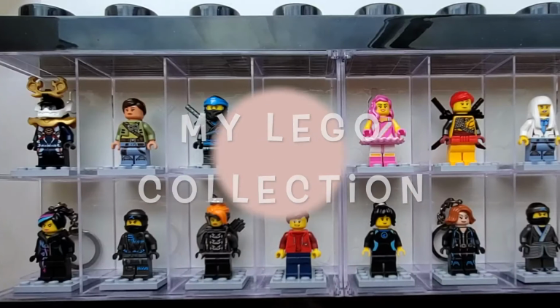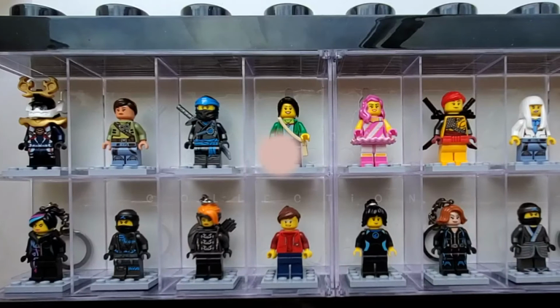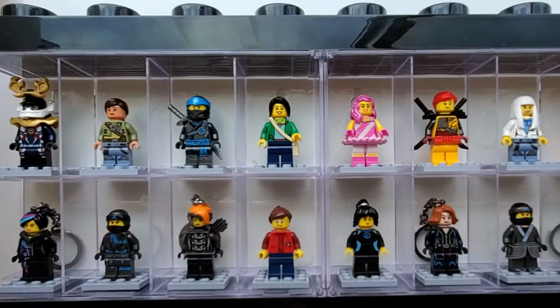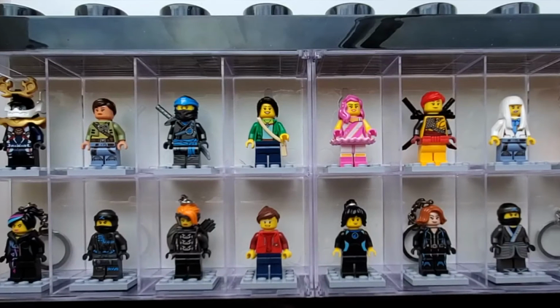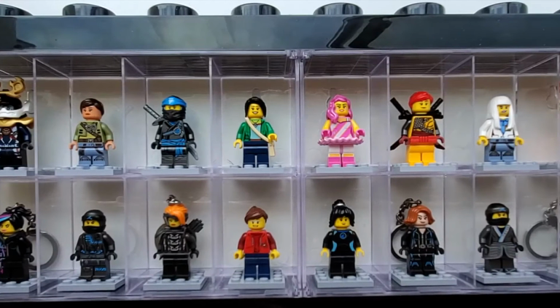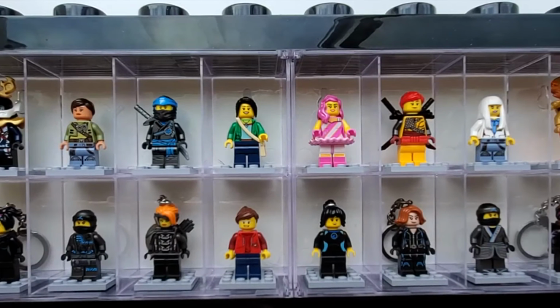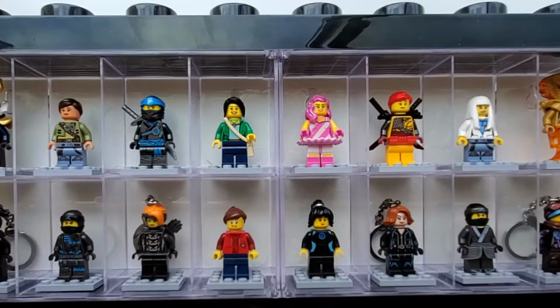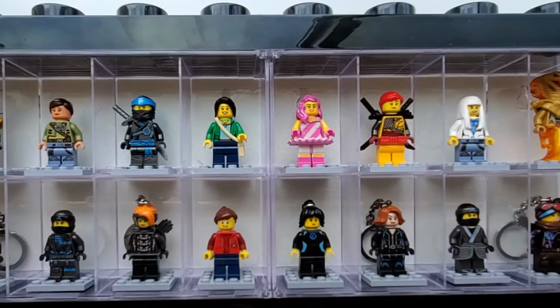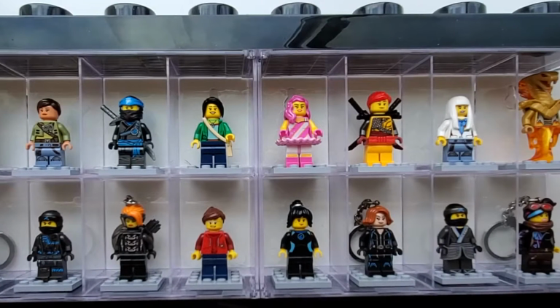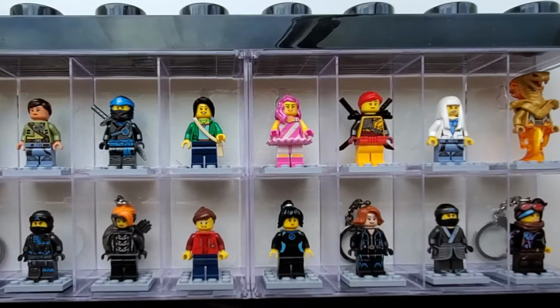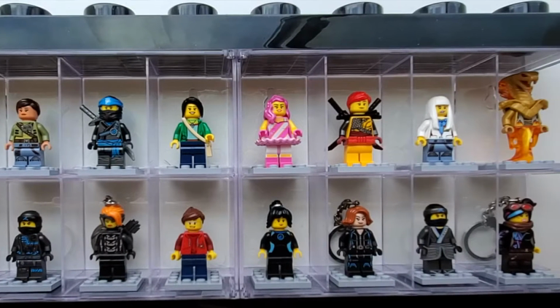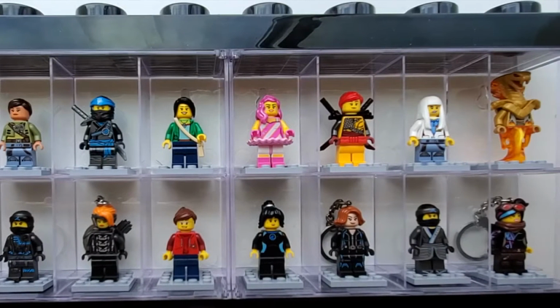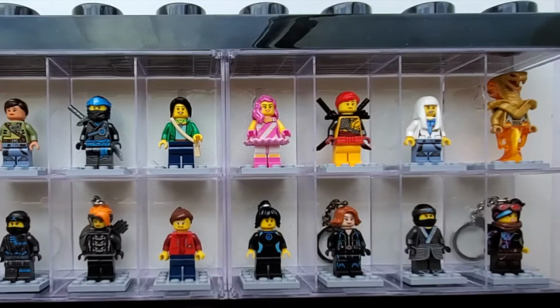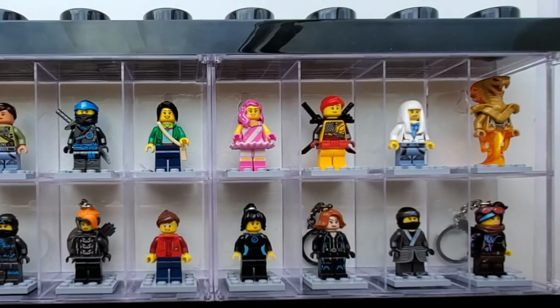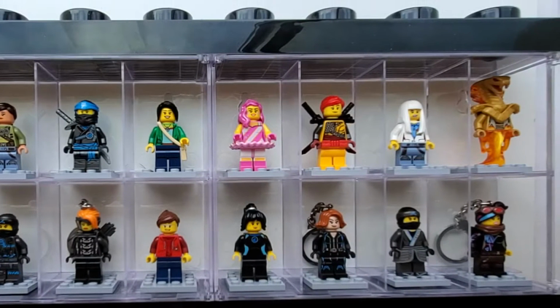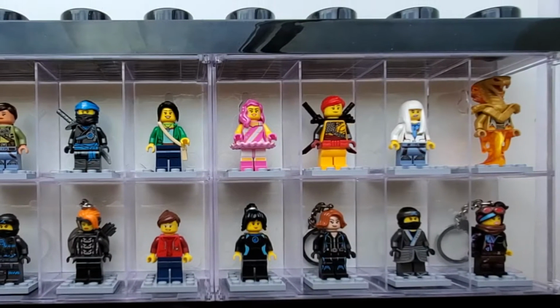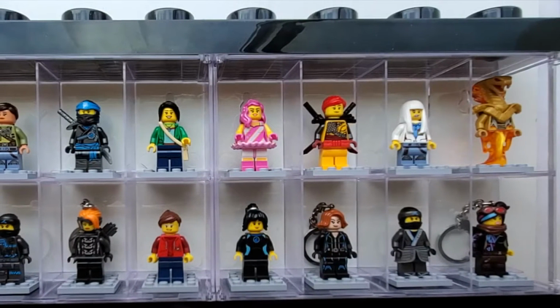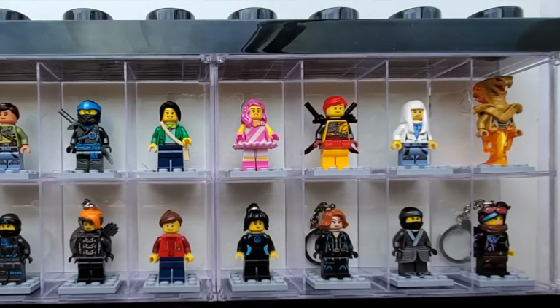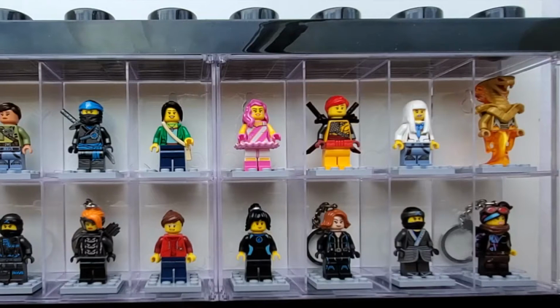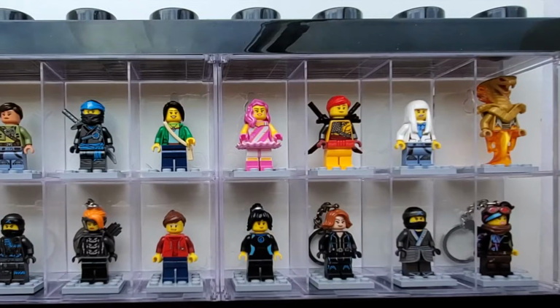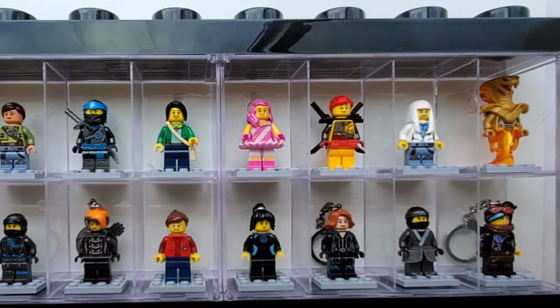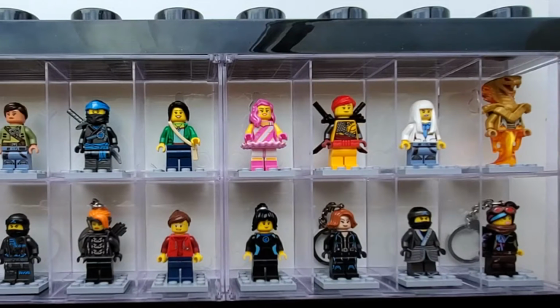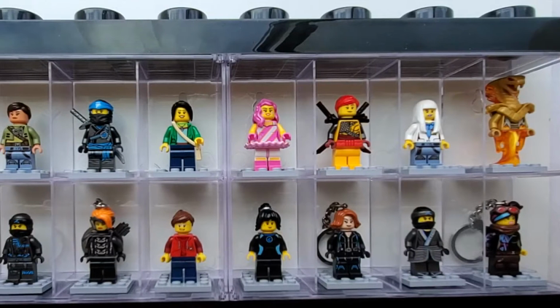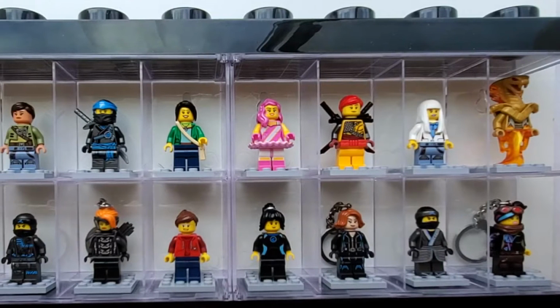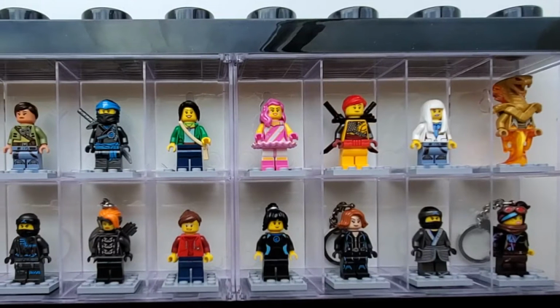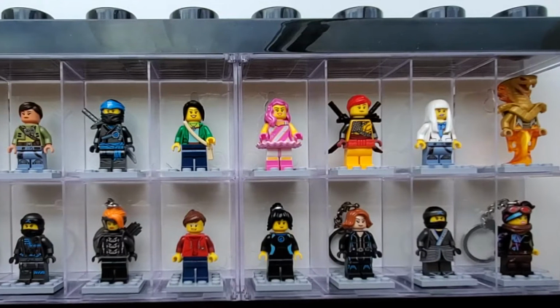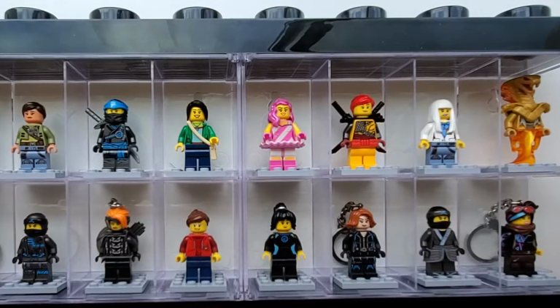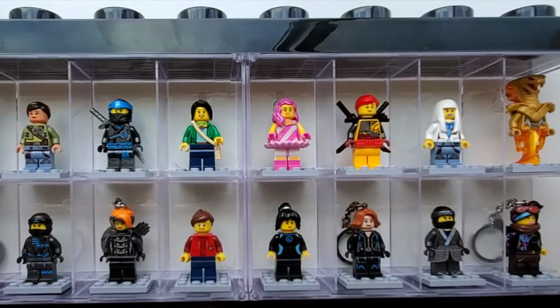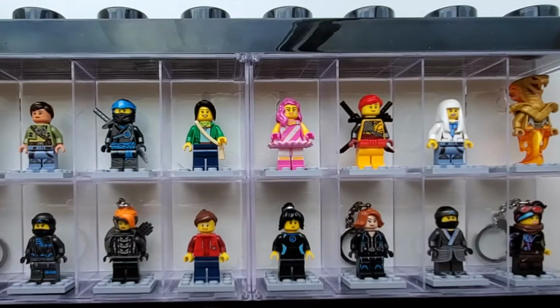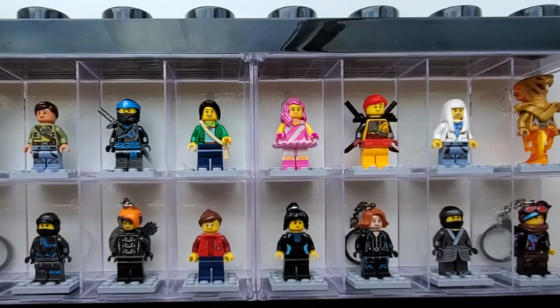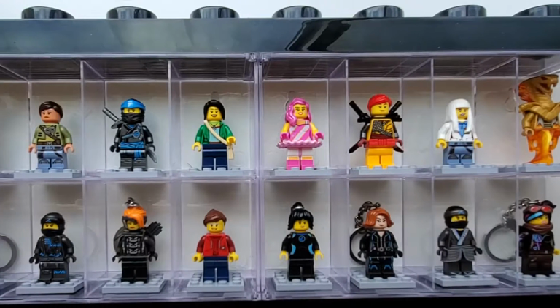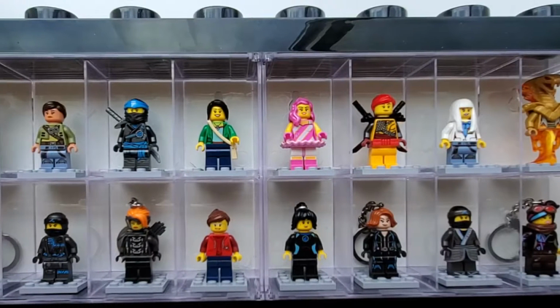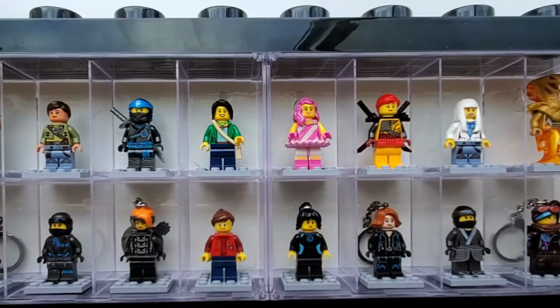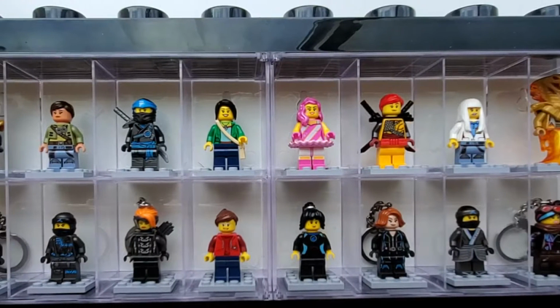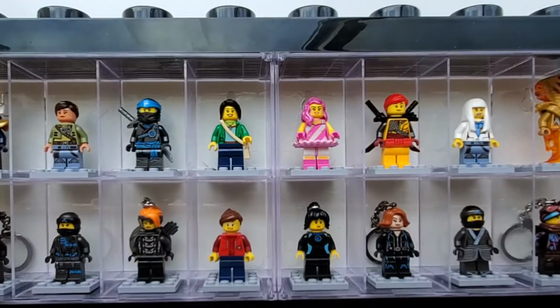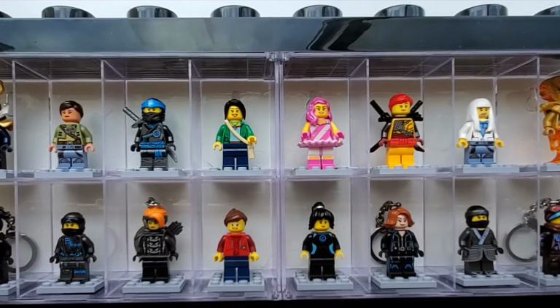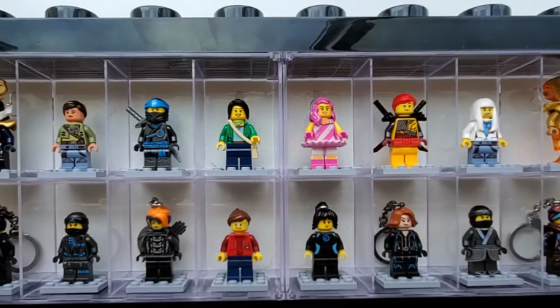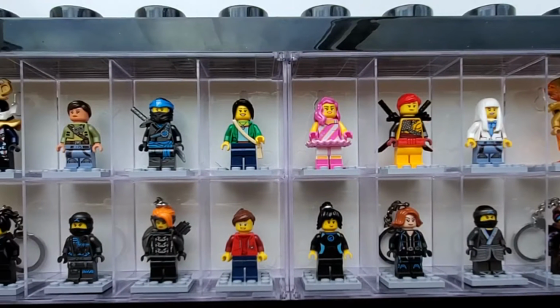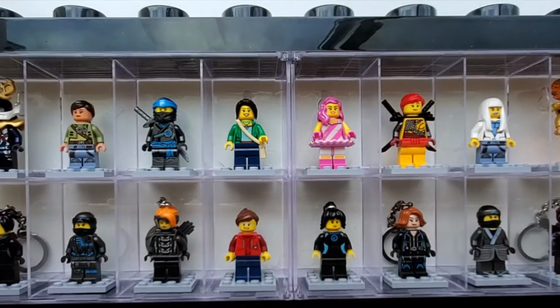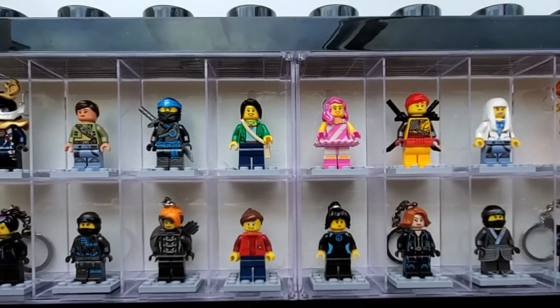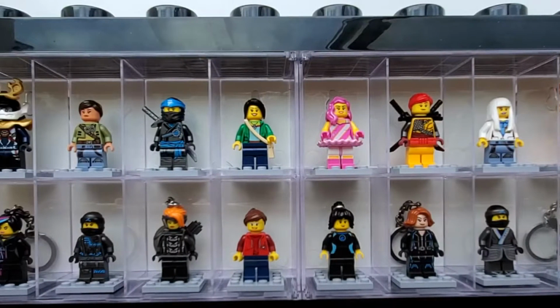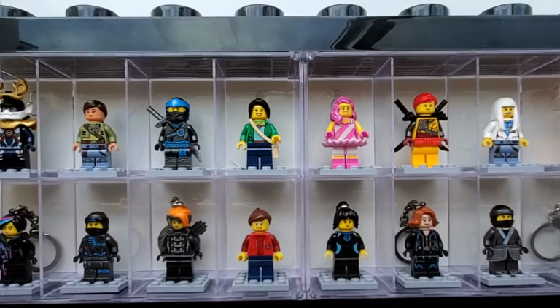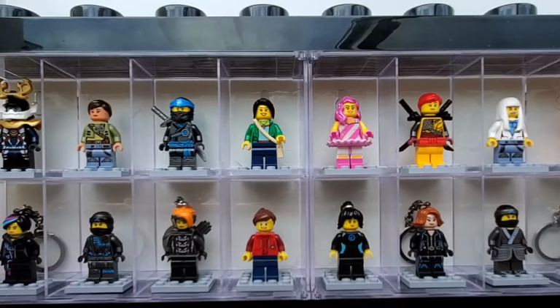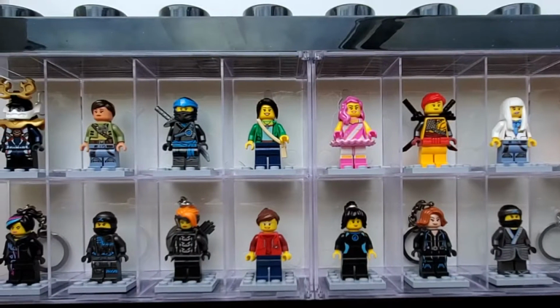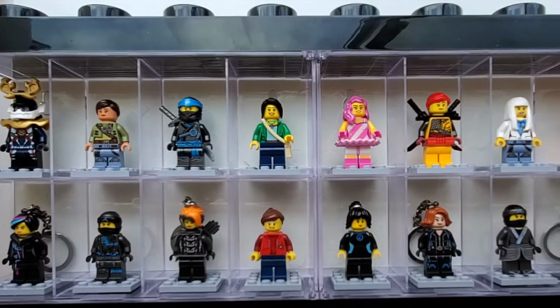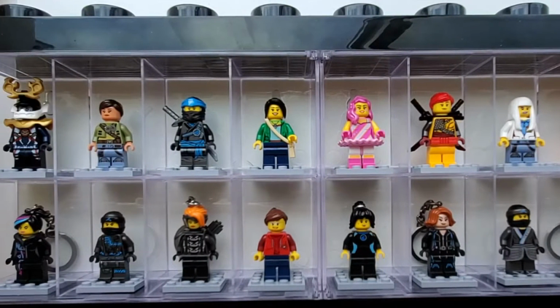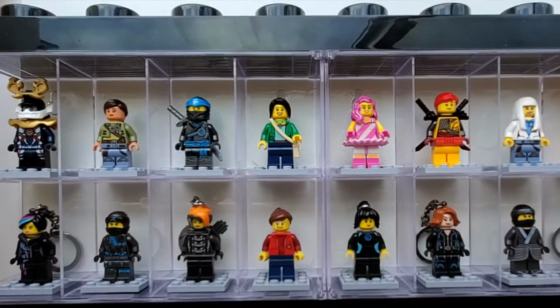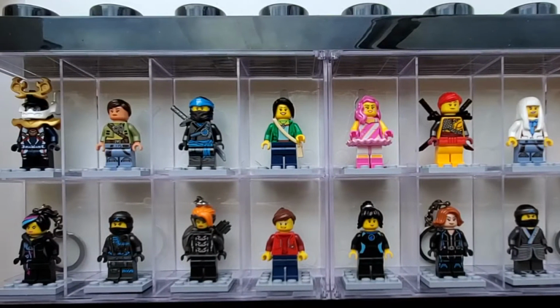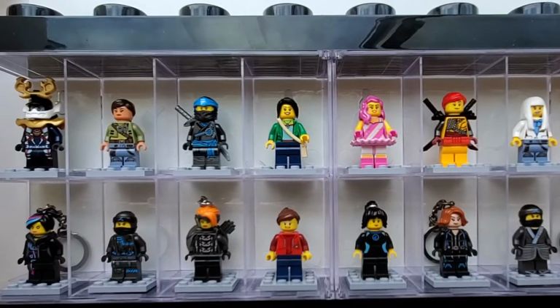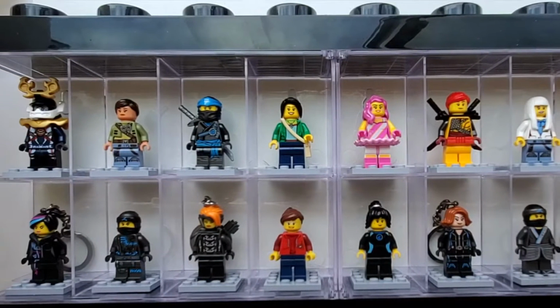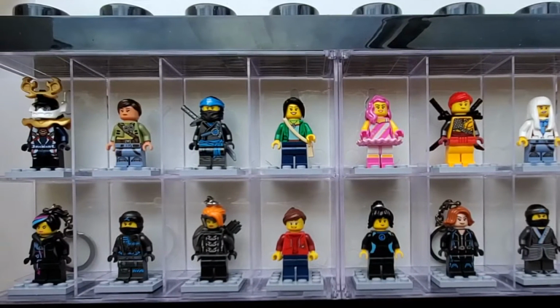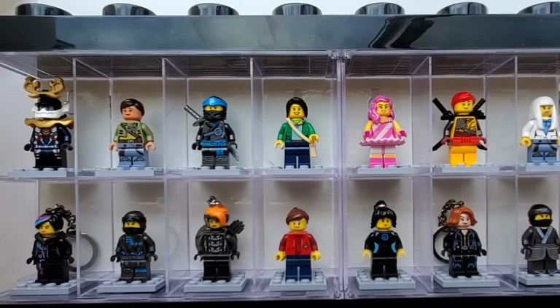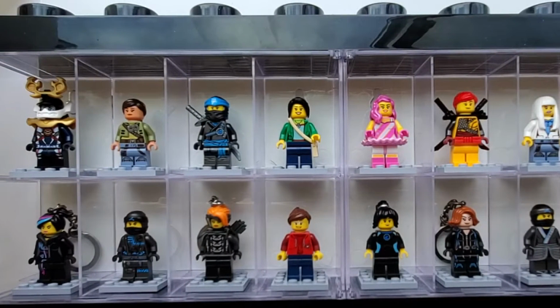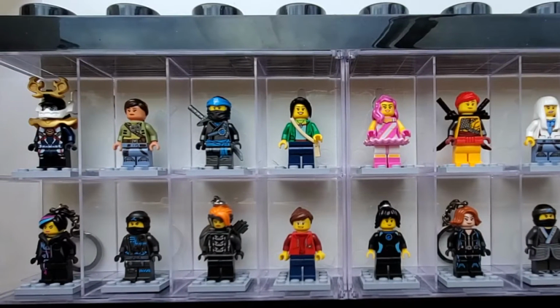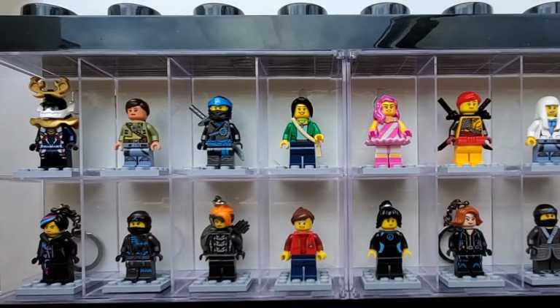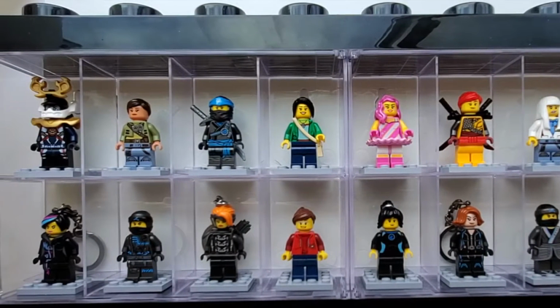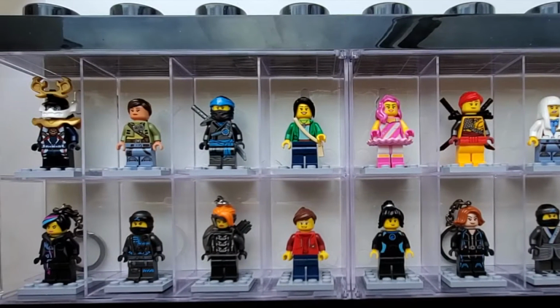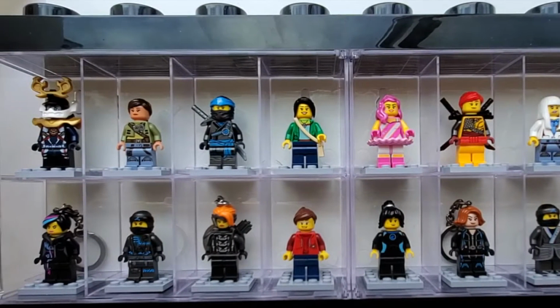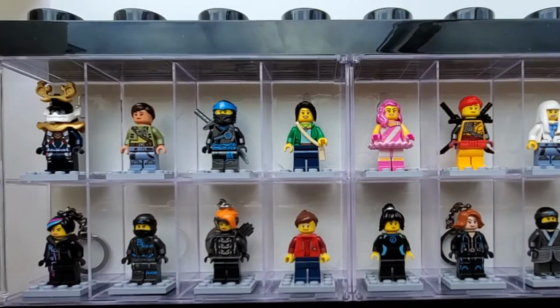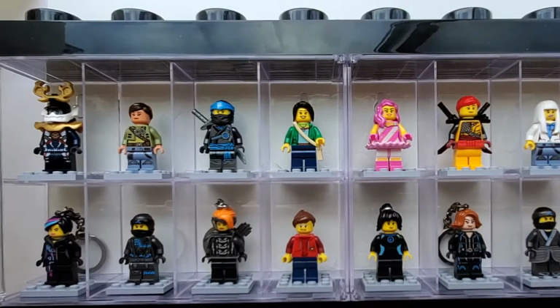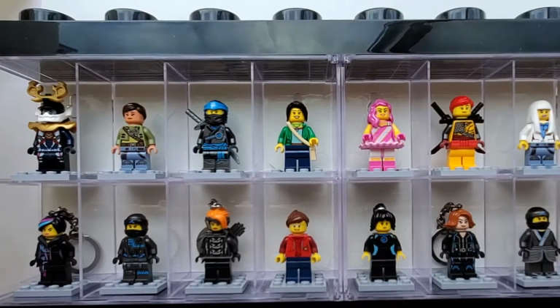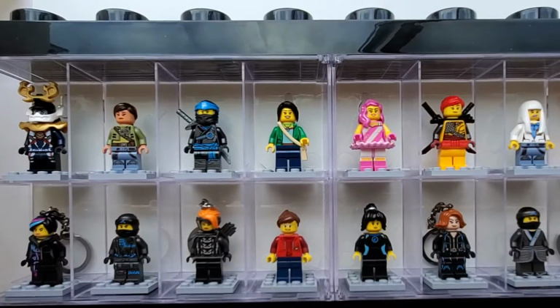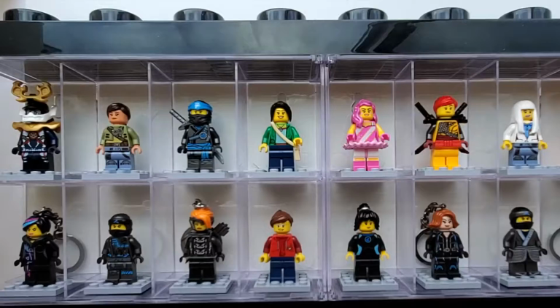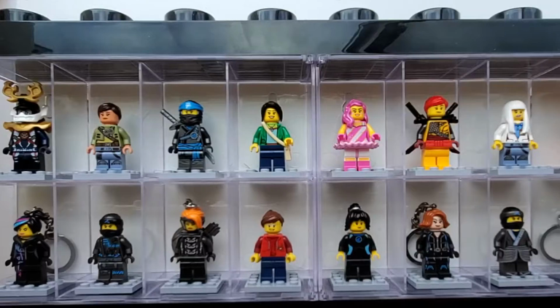Hi everyone! My name is Sumerit and today I'm going to be giving you a tour of my Lego minifigure collection. So let's begin.